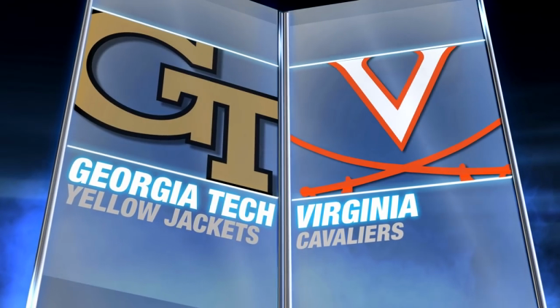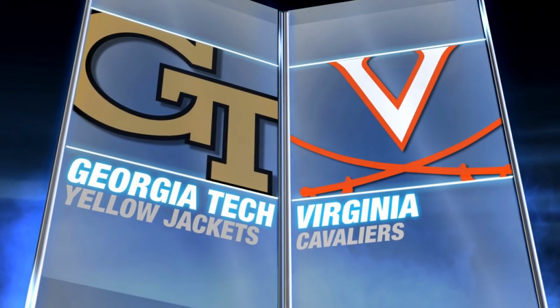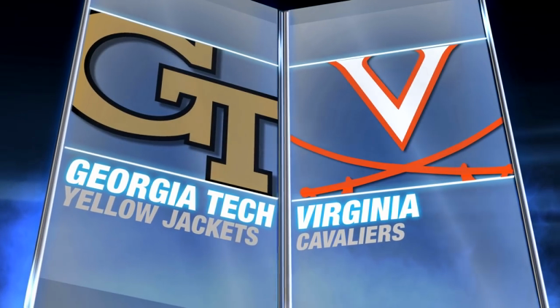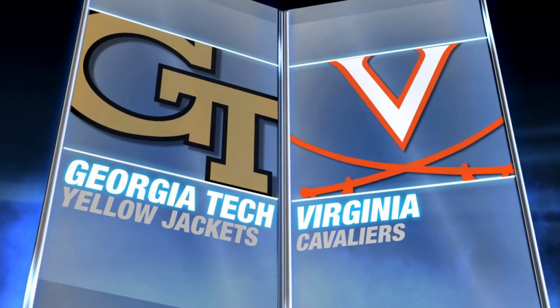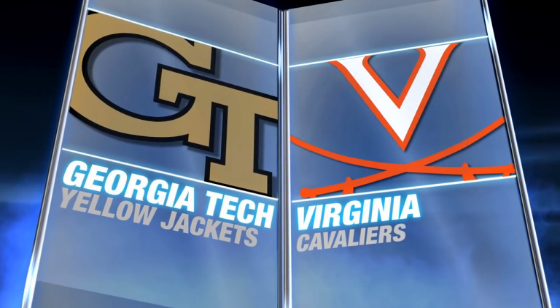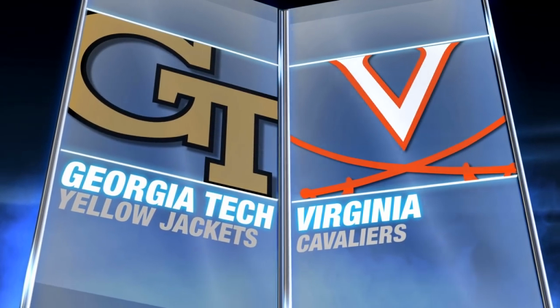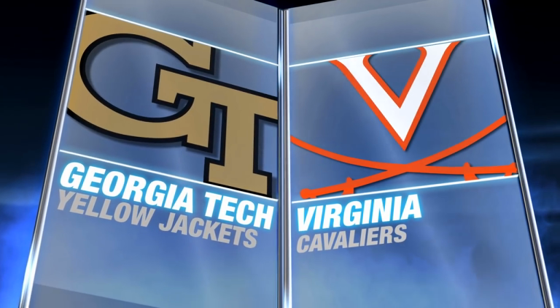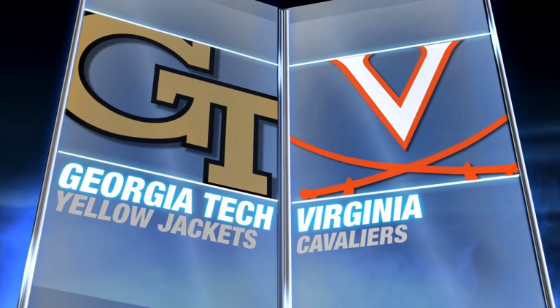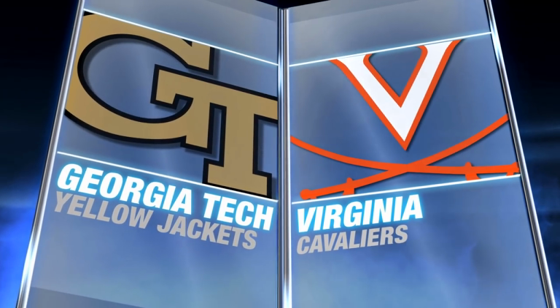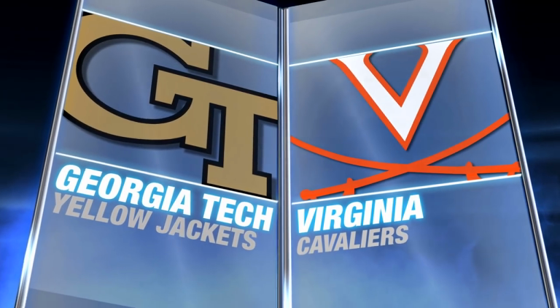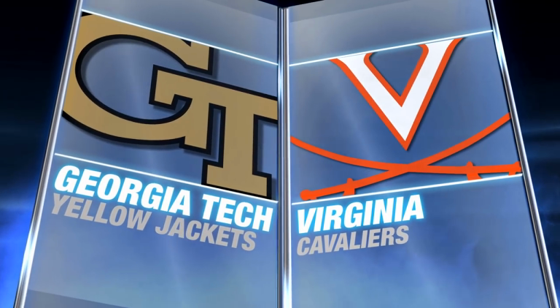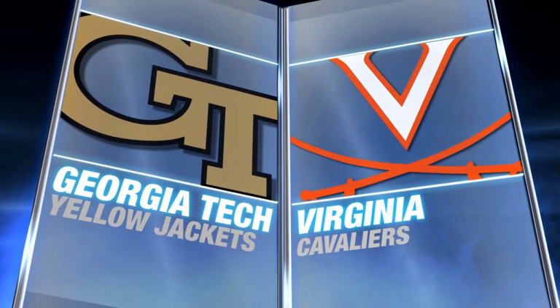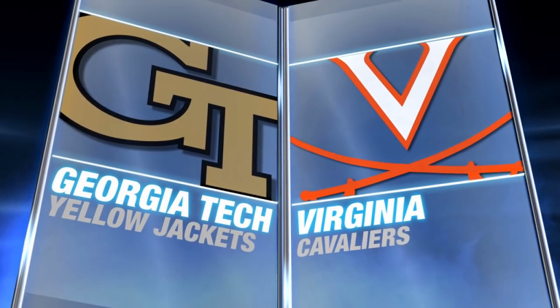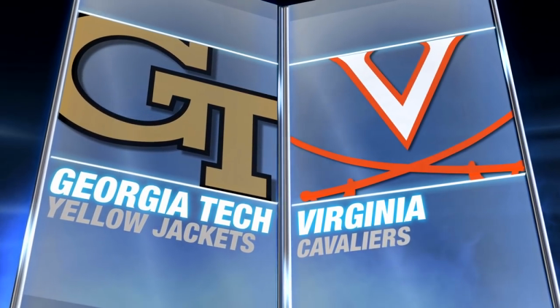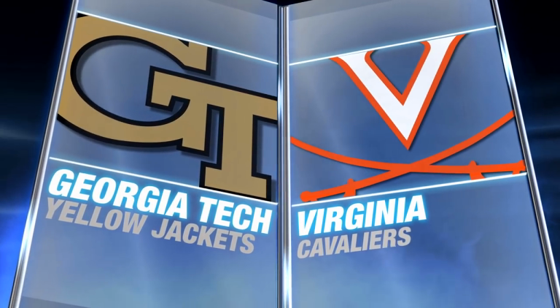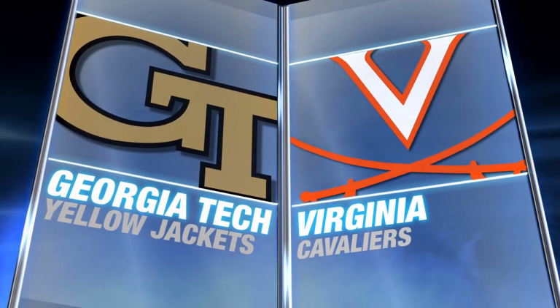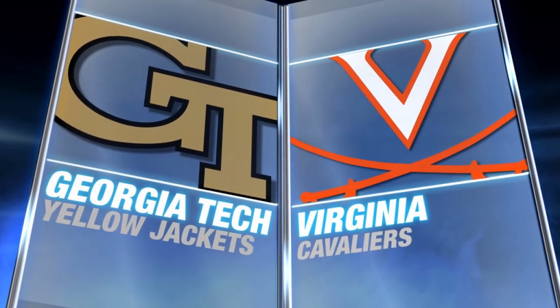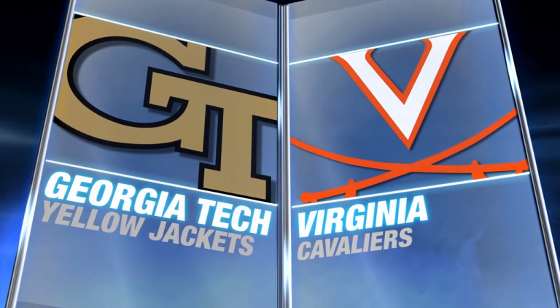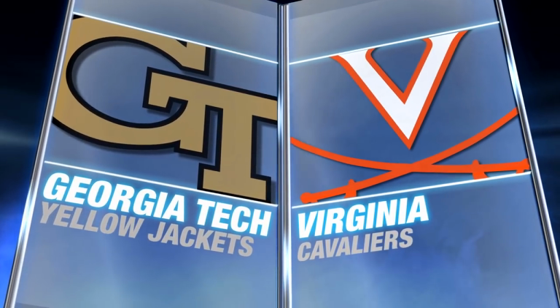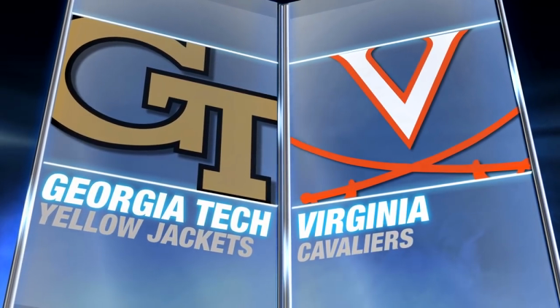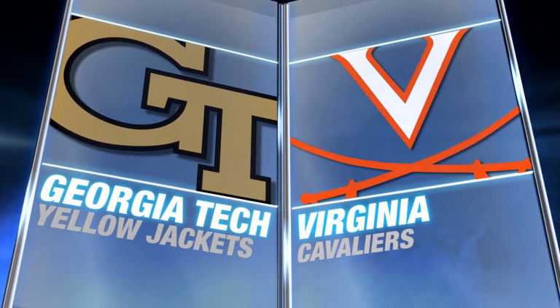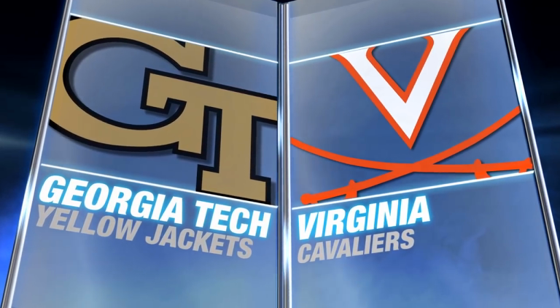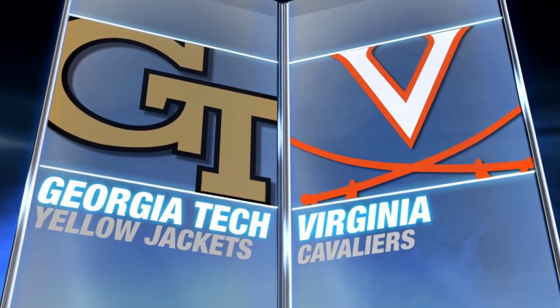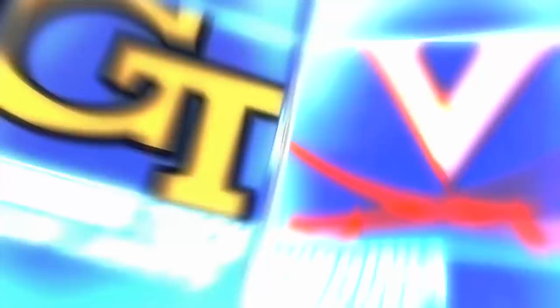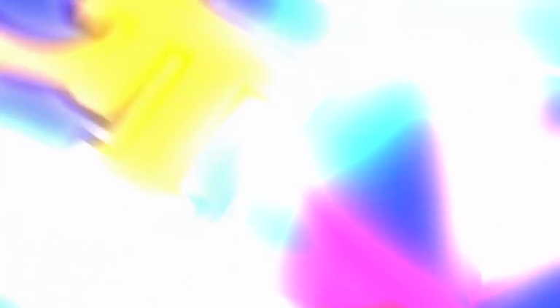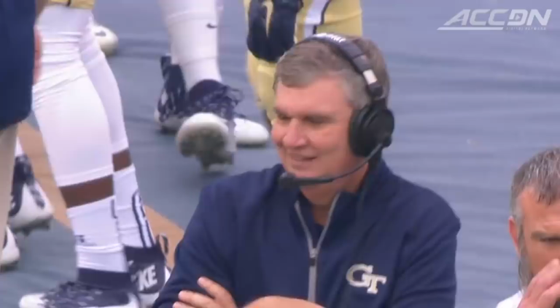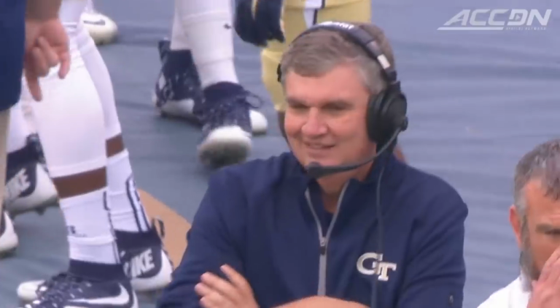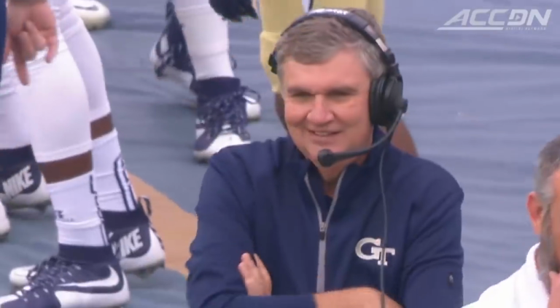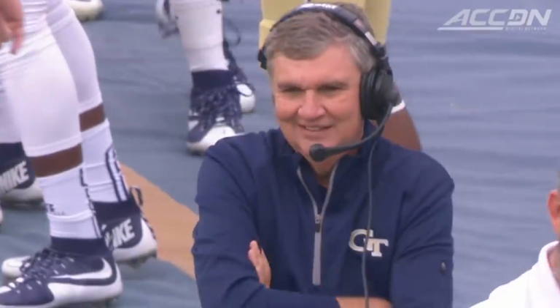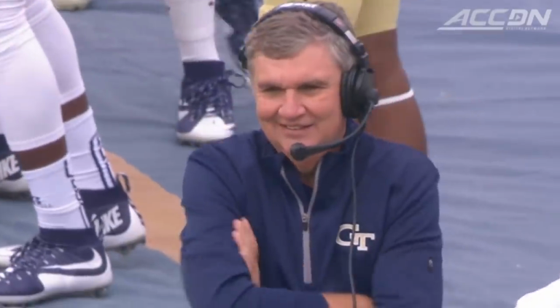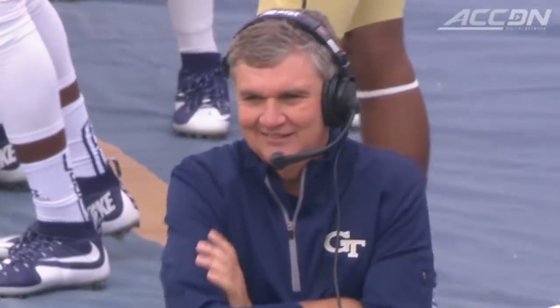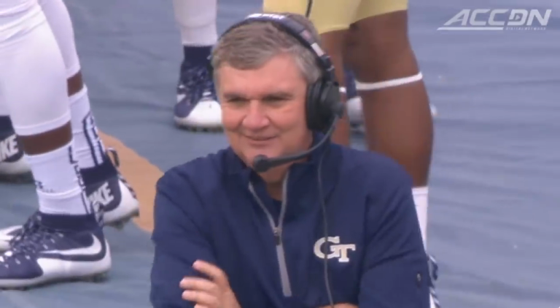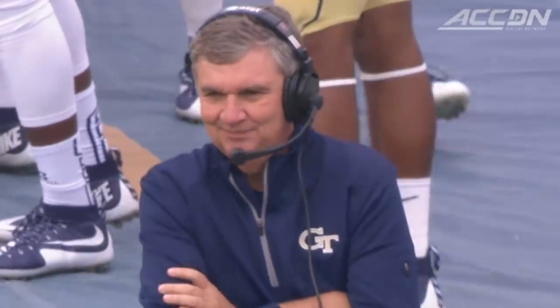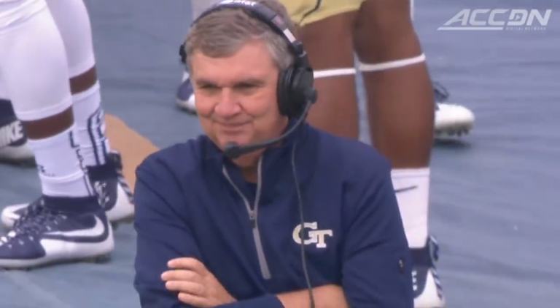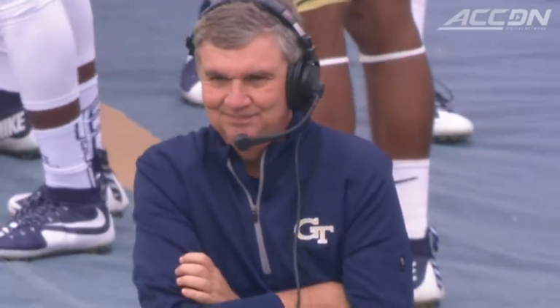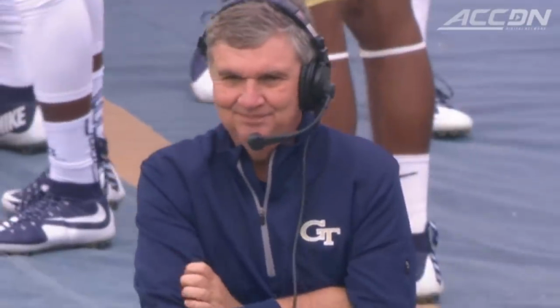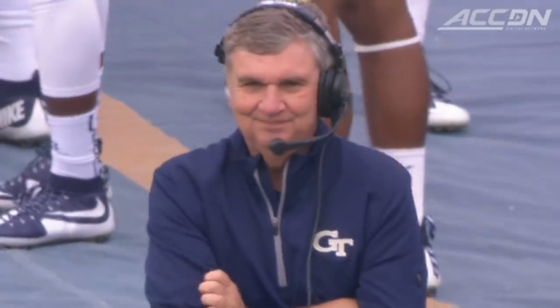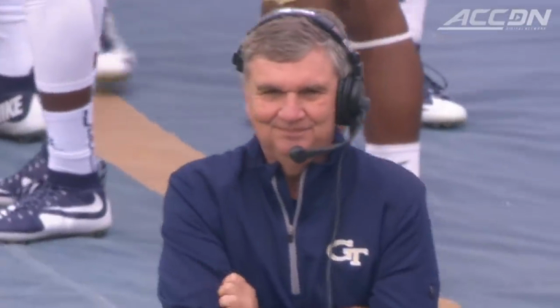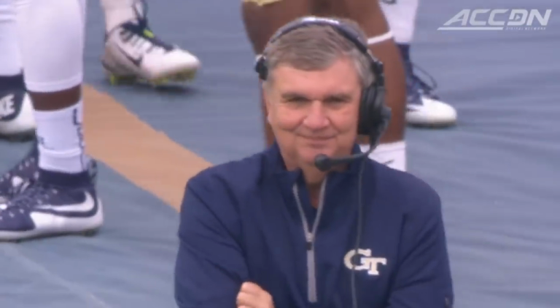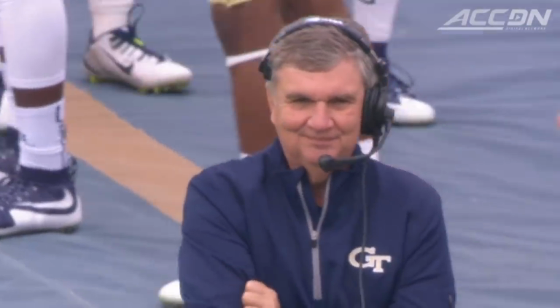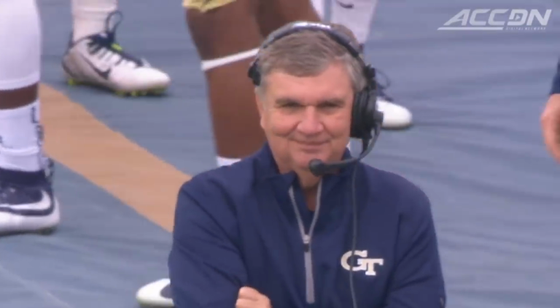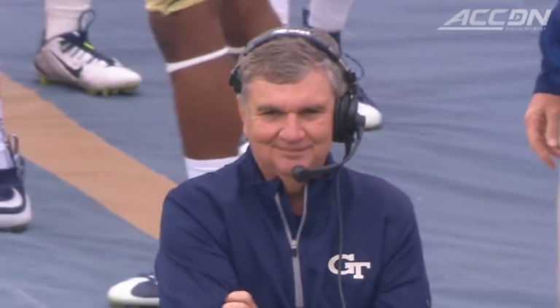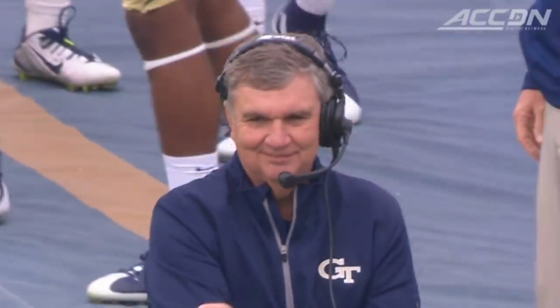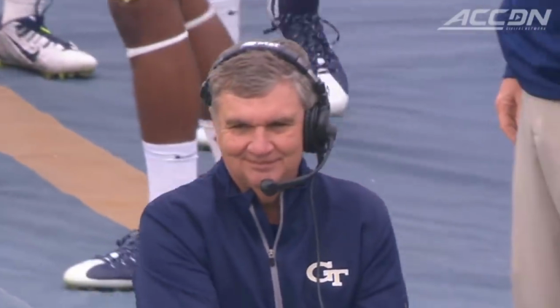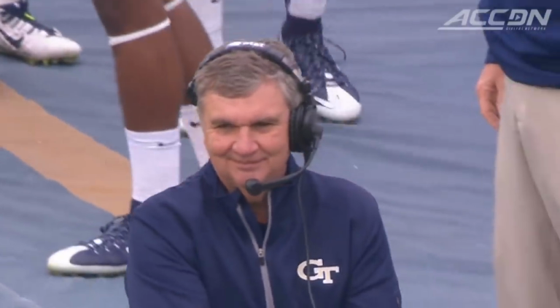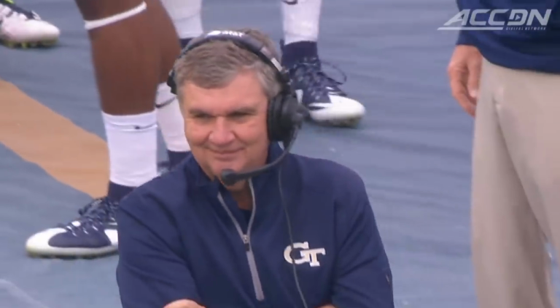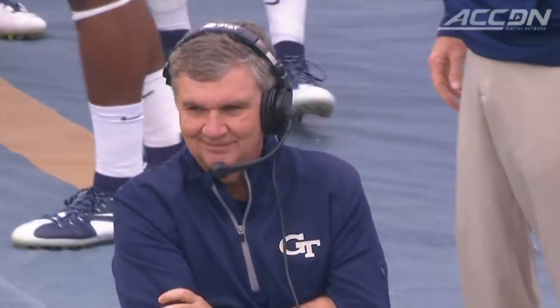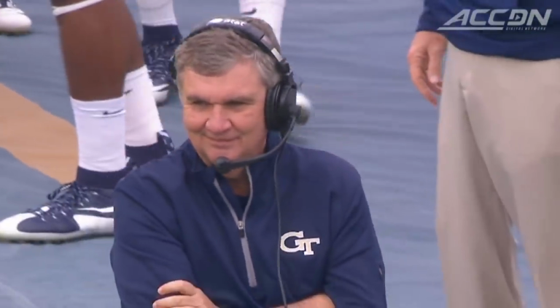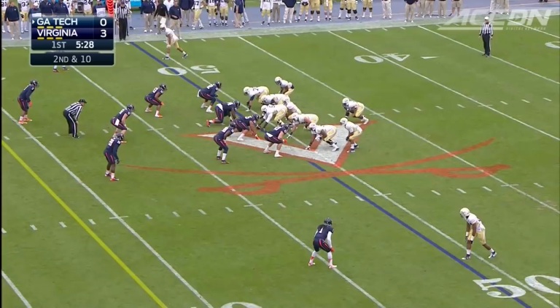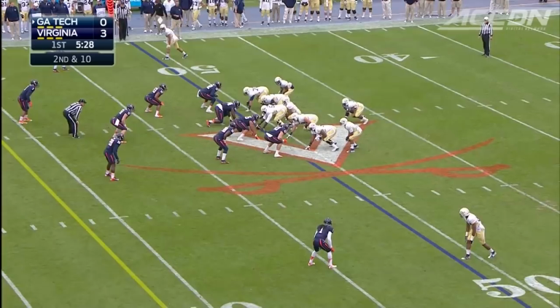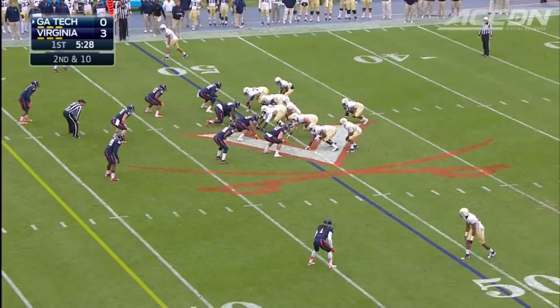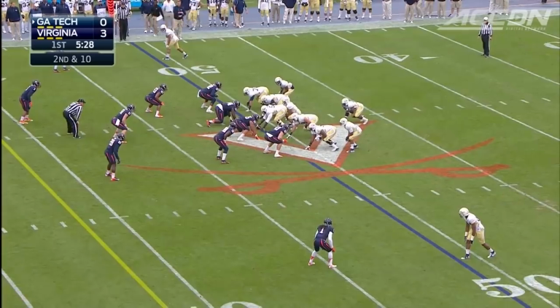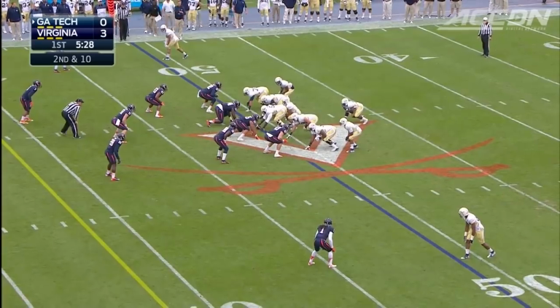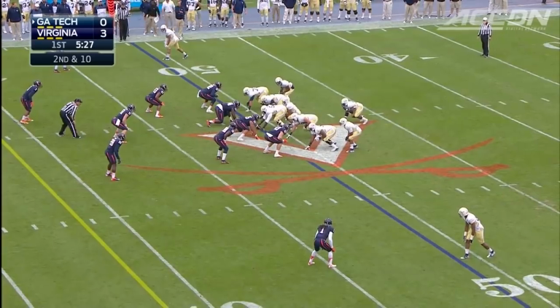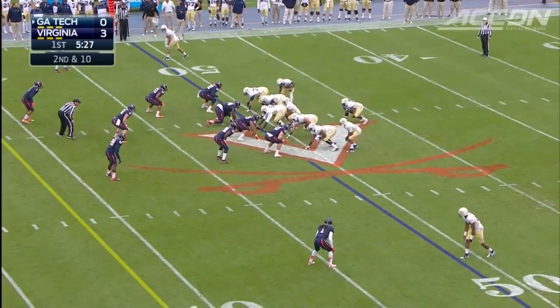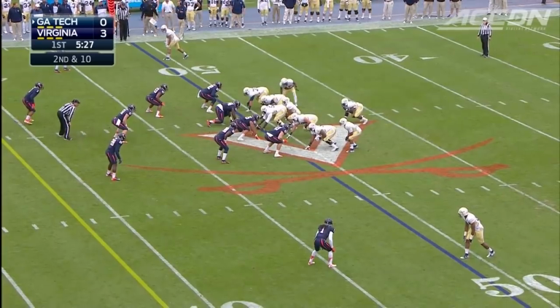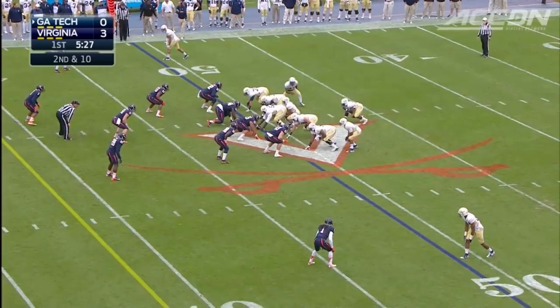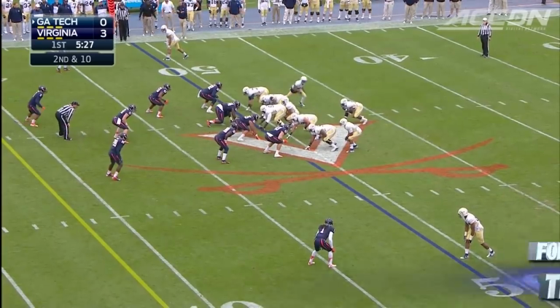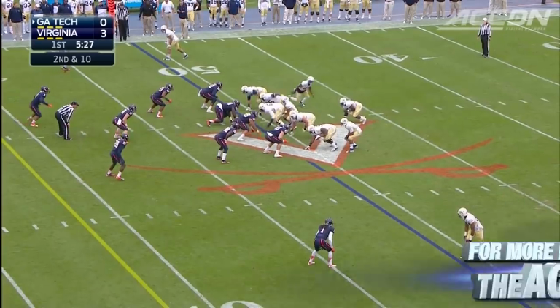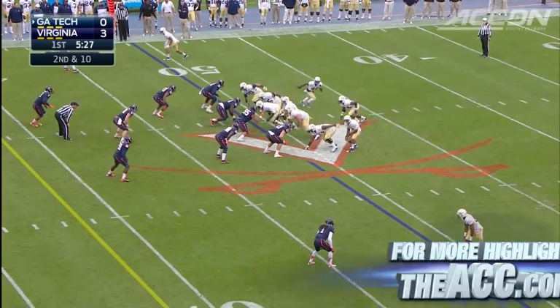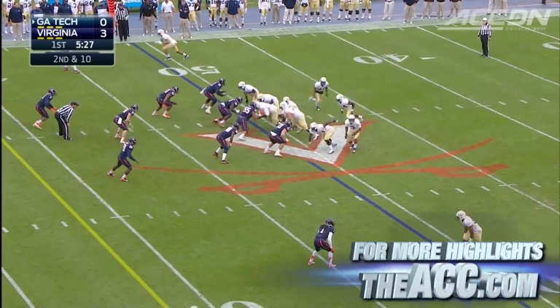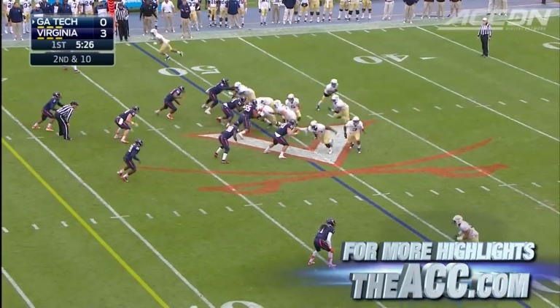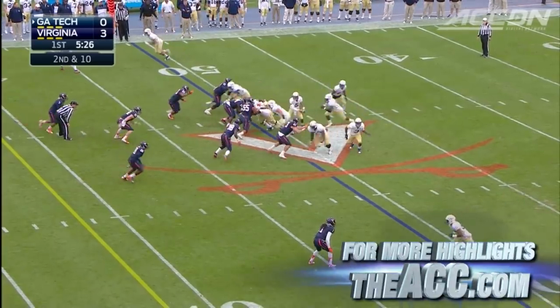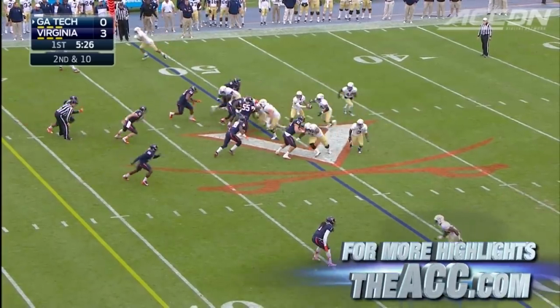Virginia and Georgia Tech. Paul Johnson and the Yellow Jackets hoping to keep the momentum going after upsetting FSU last week.